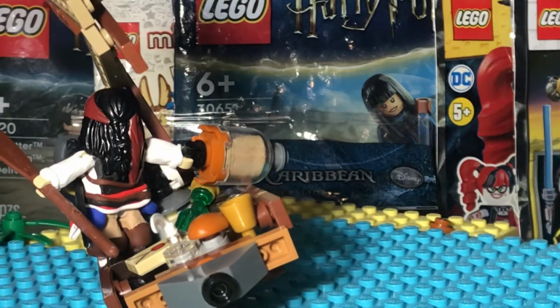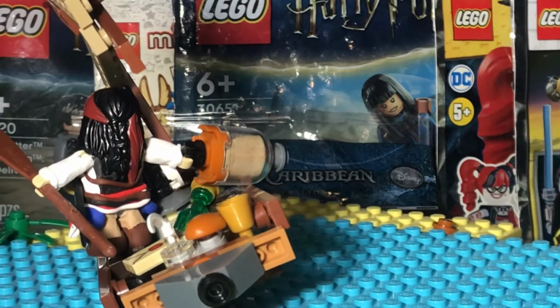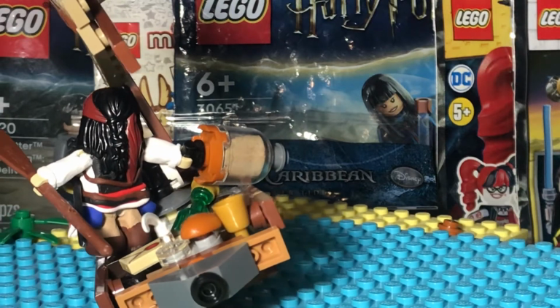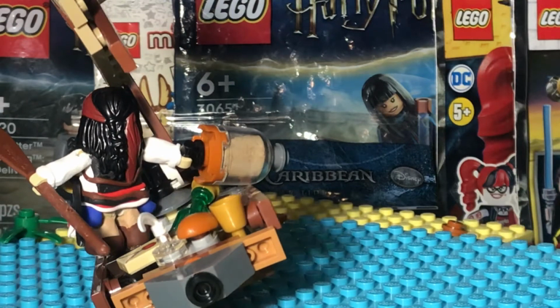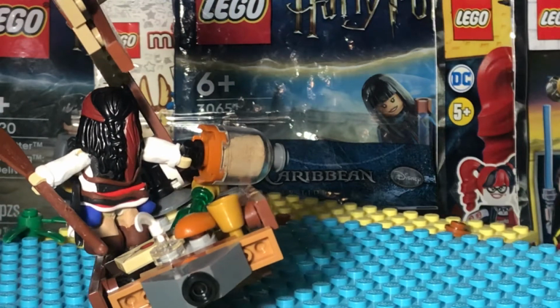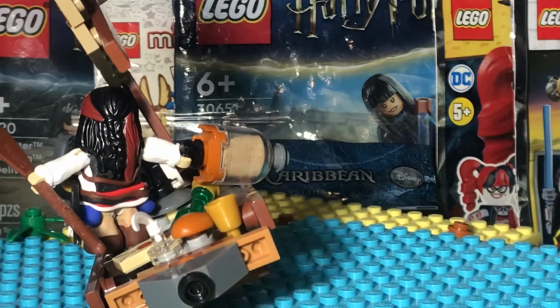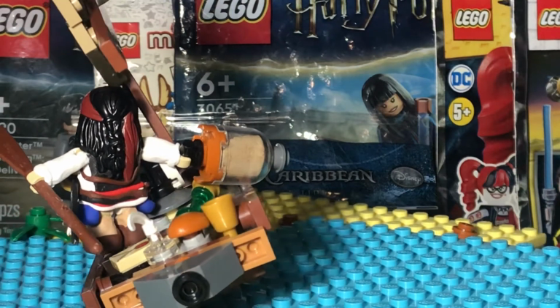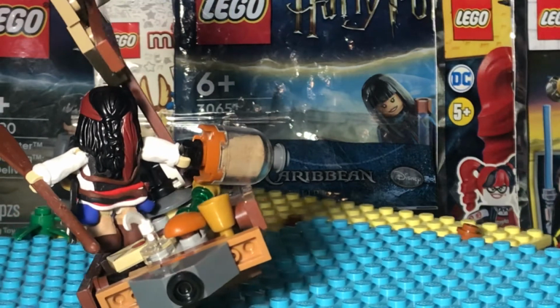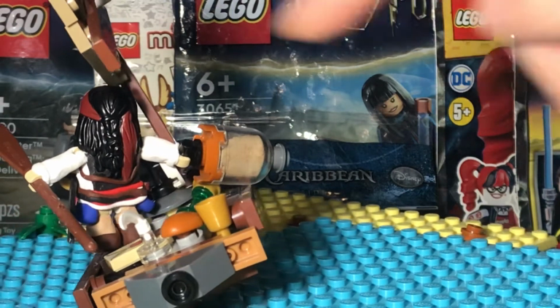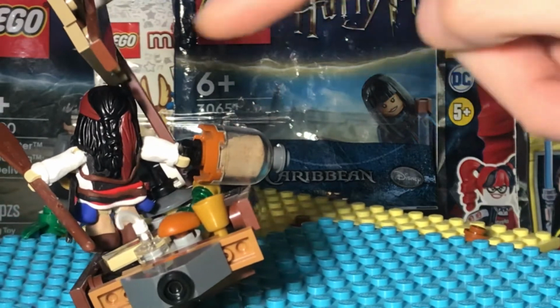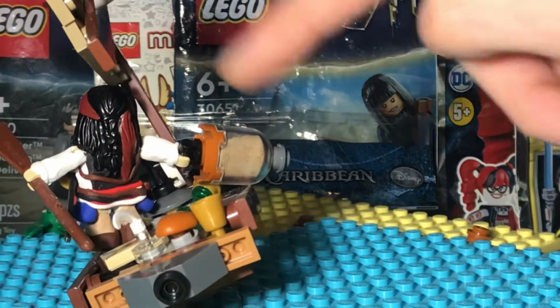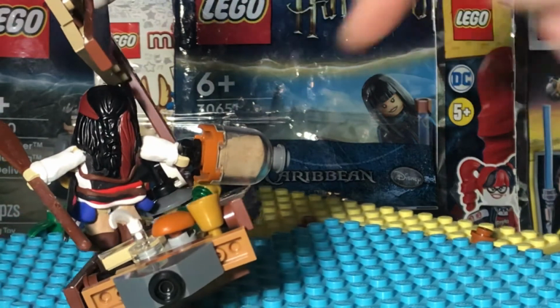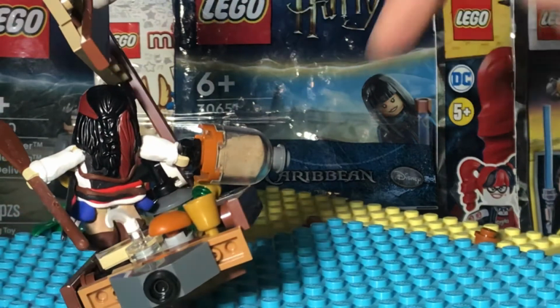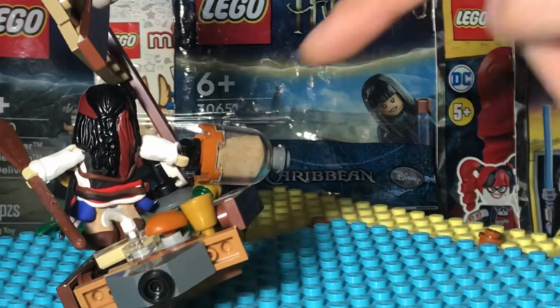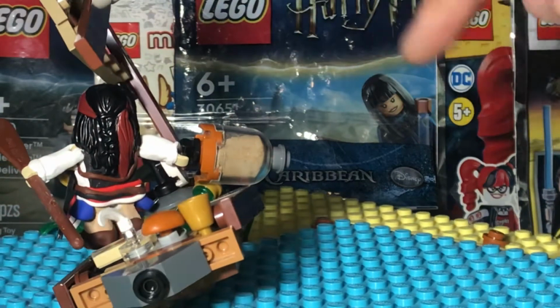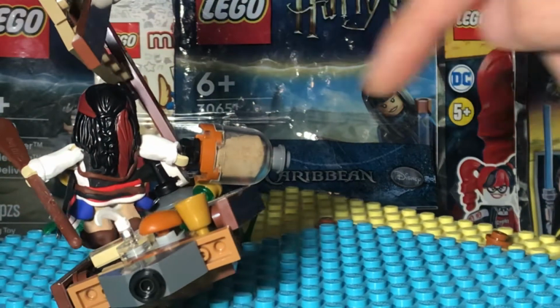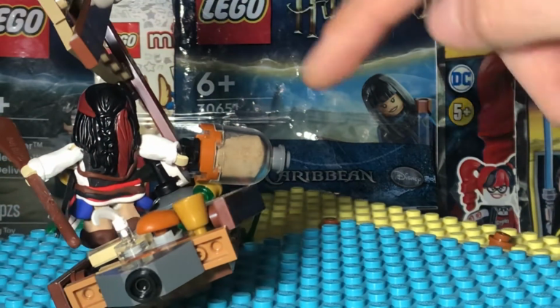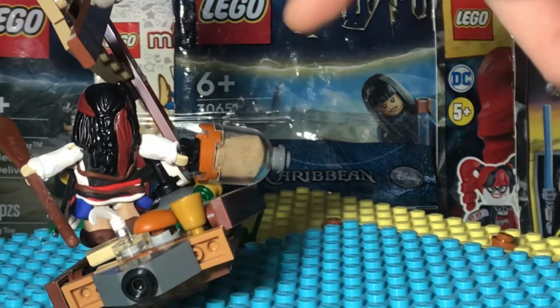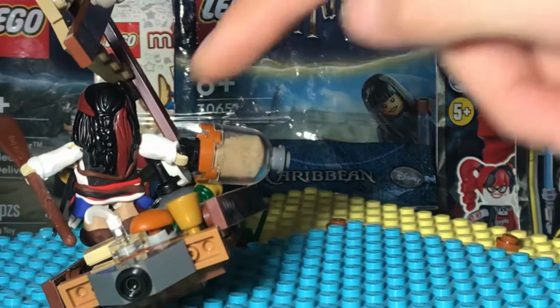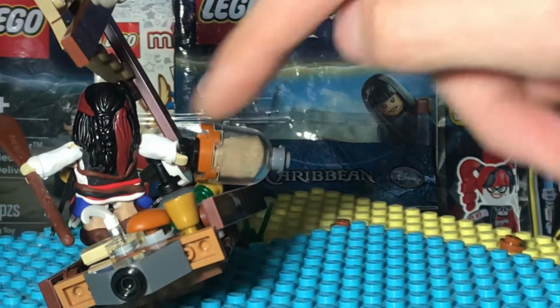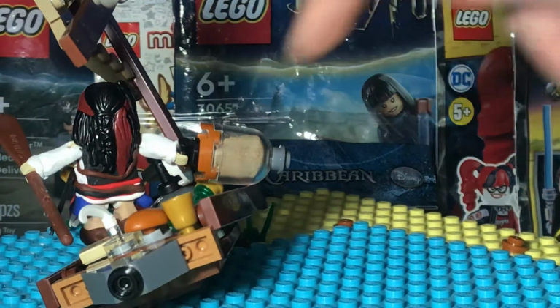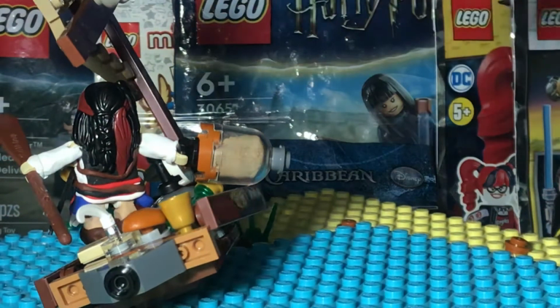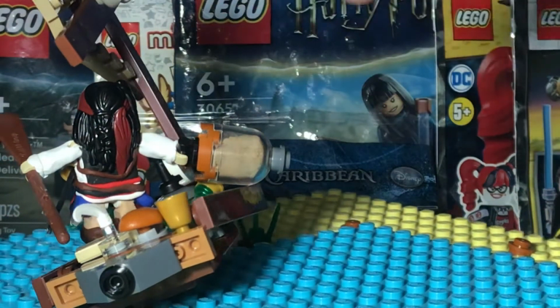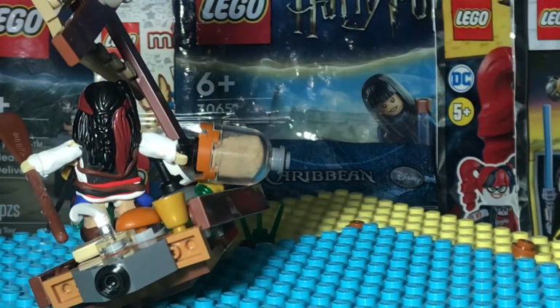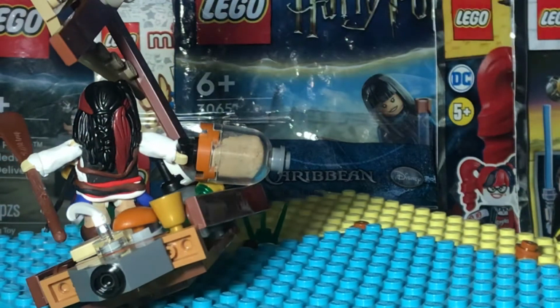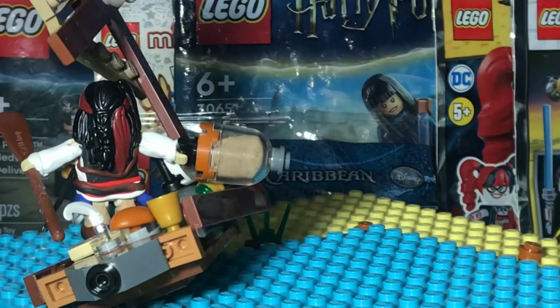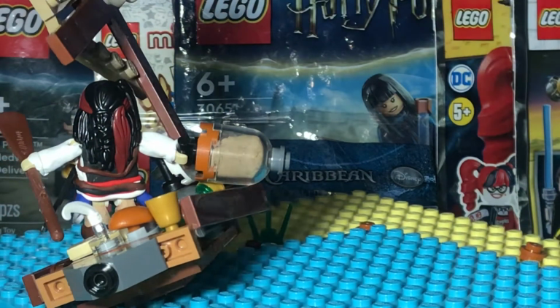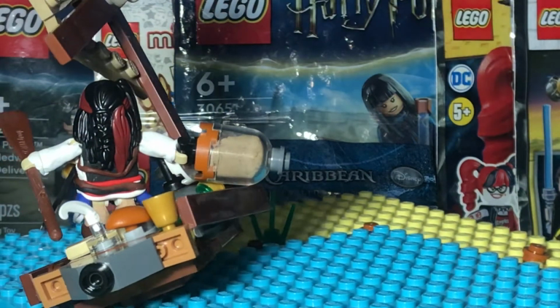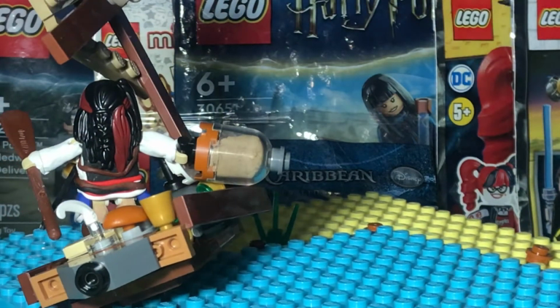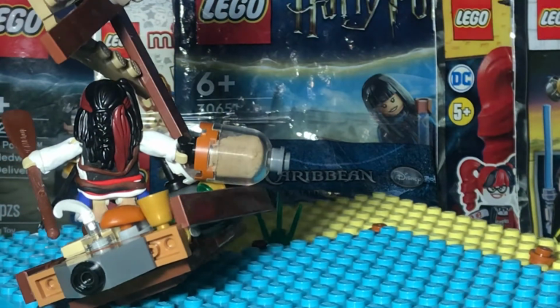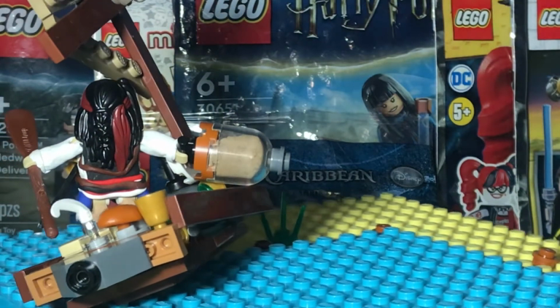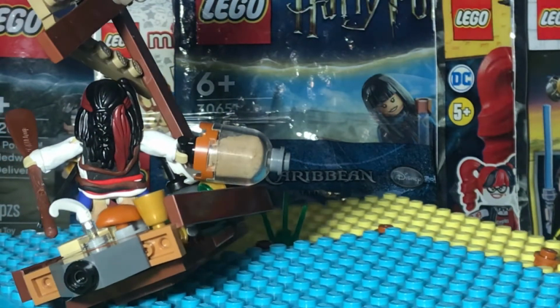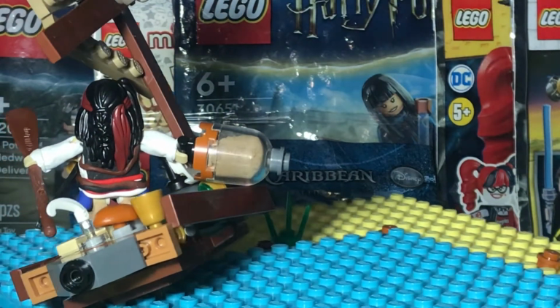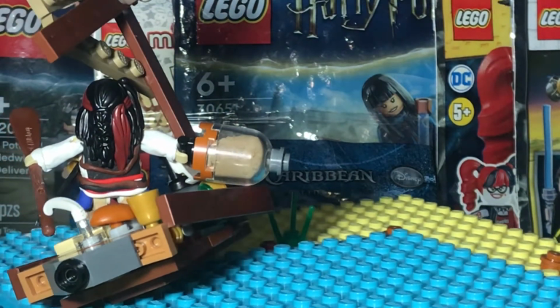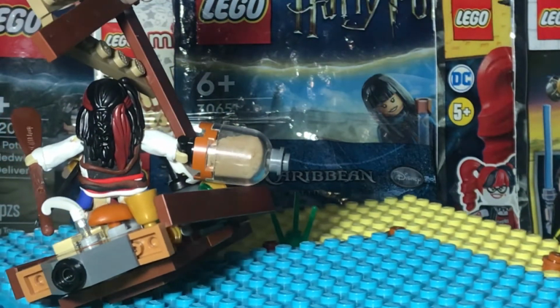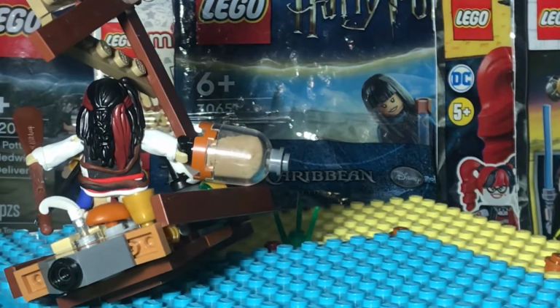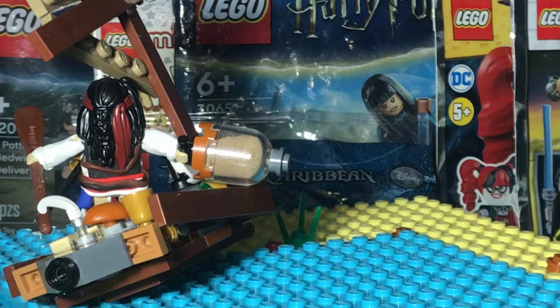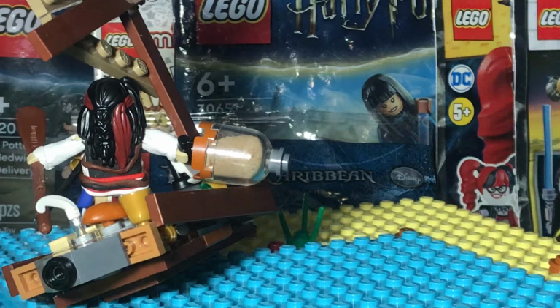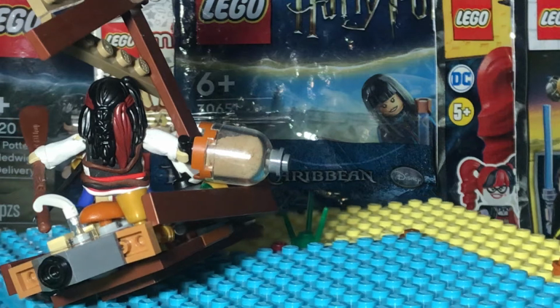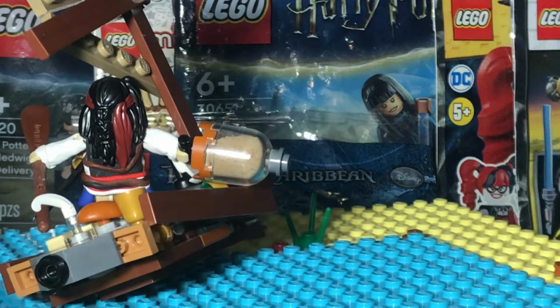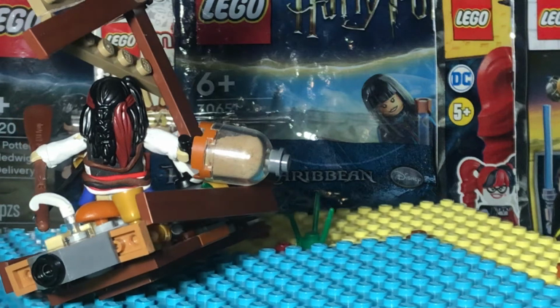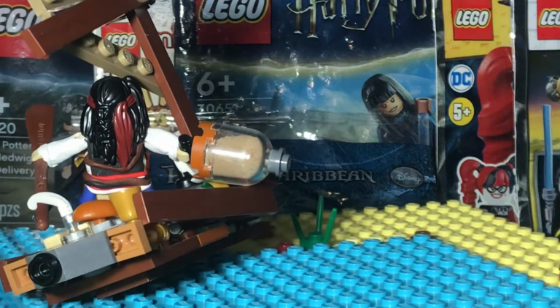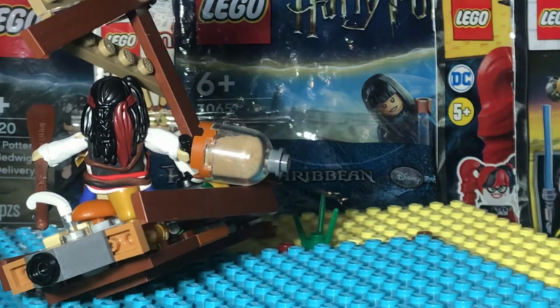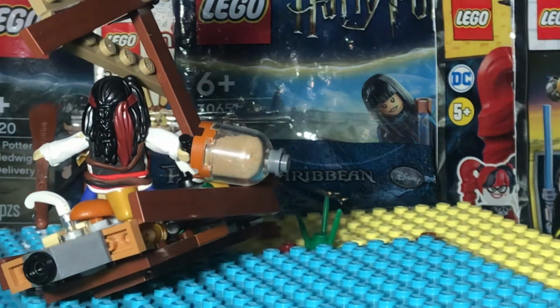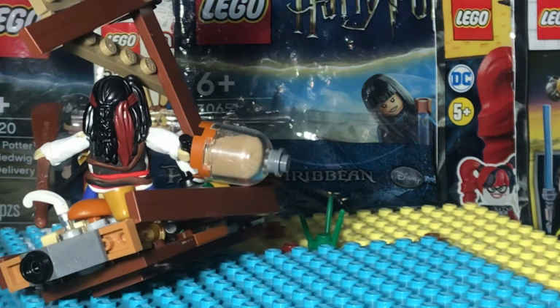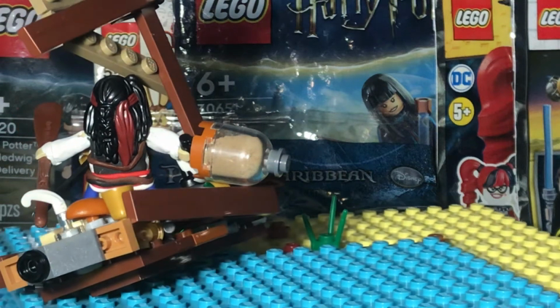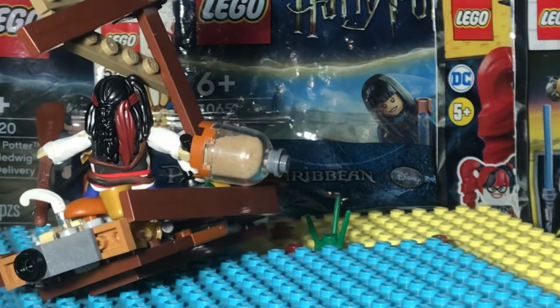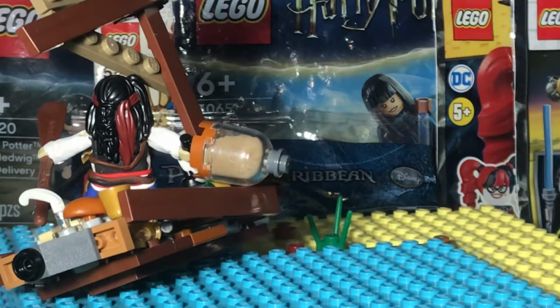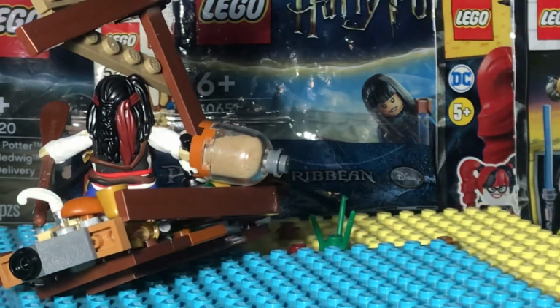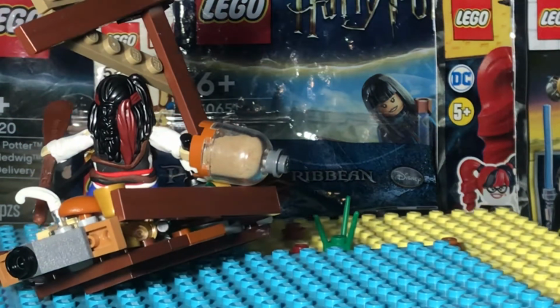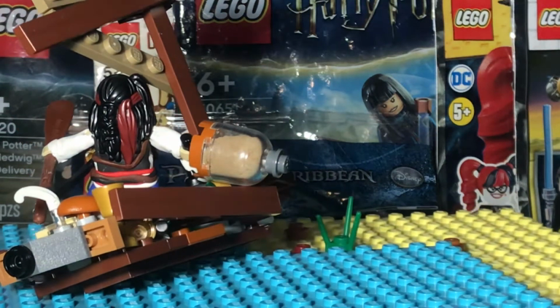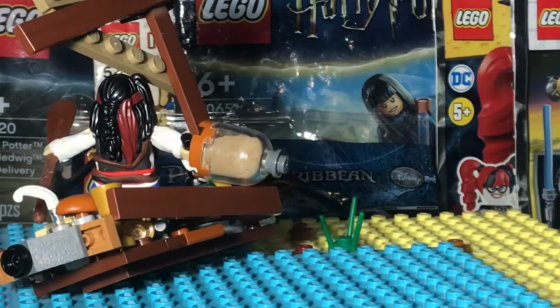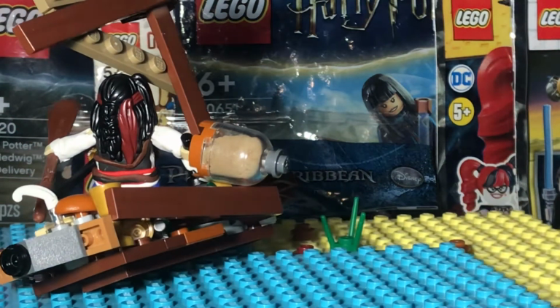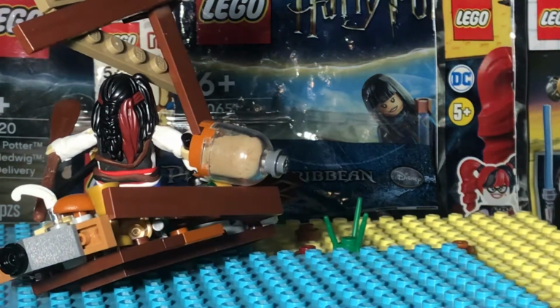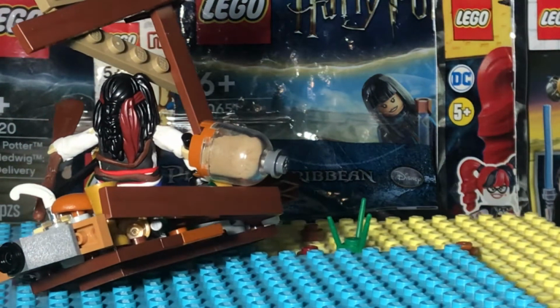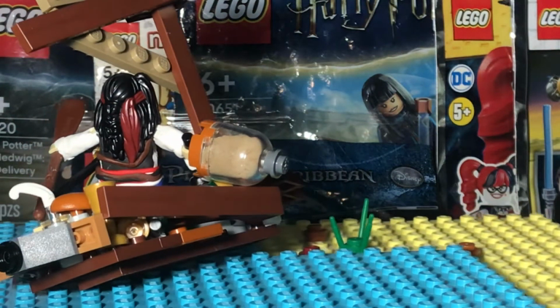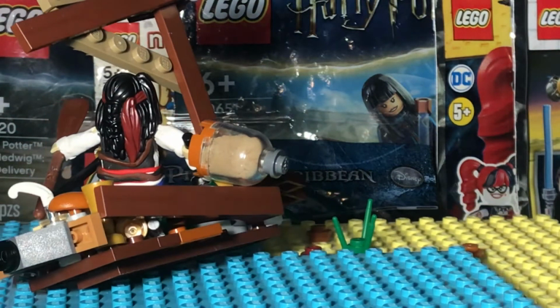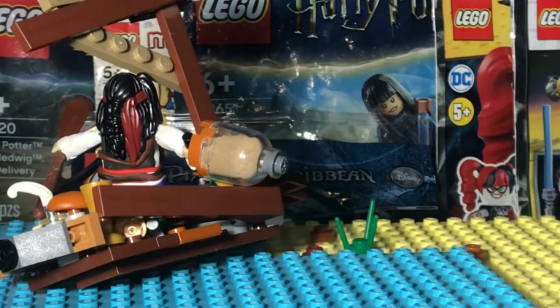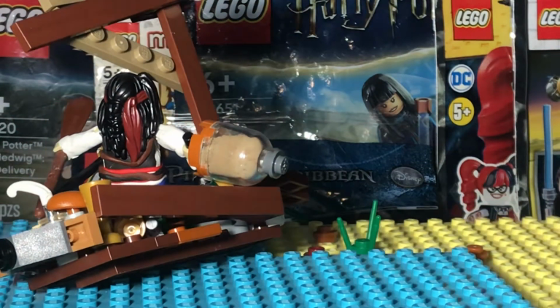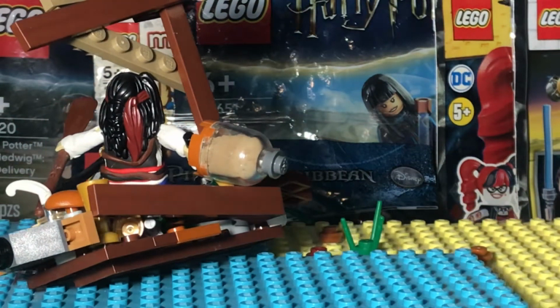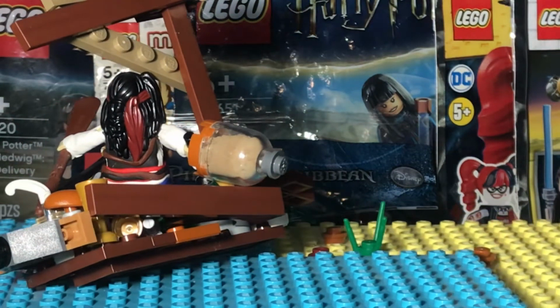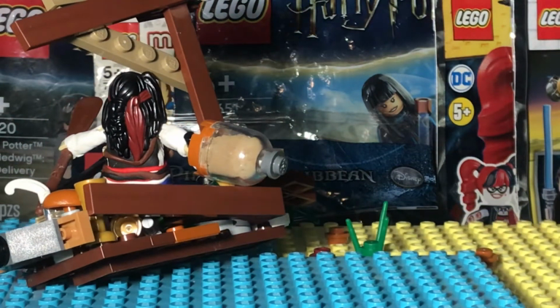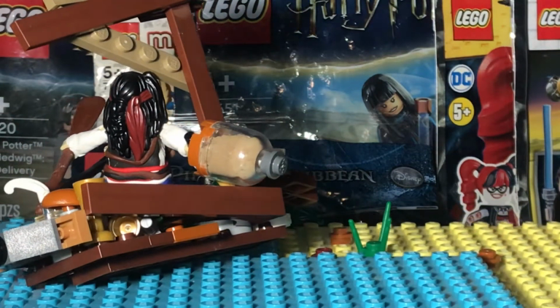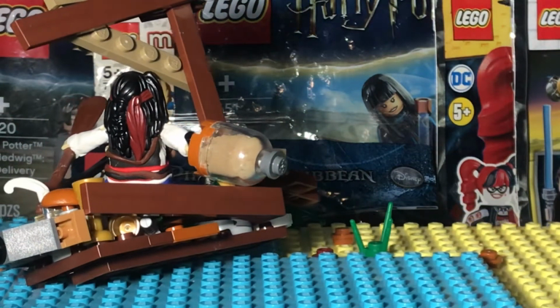He's got that little scarf — the red and yellow scarf that he wears around his waist with the belt. And of course the jar of dirt and a little paddle.